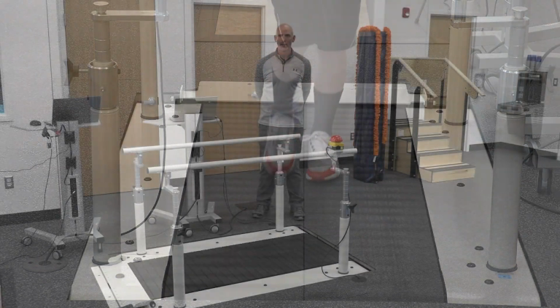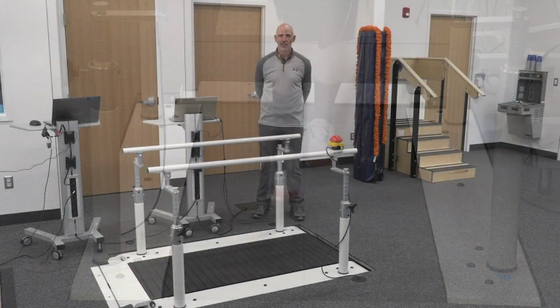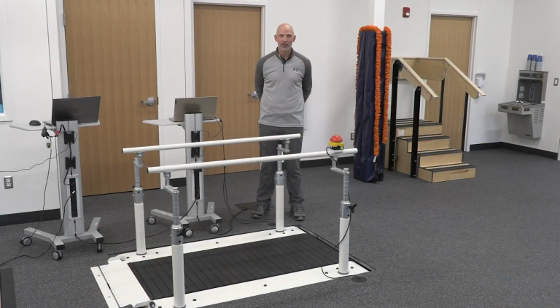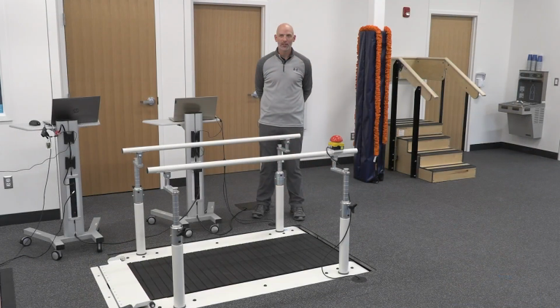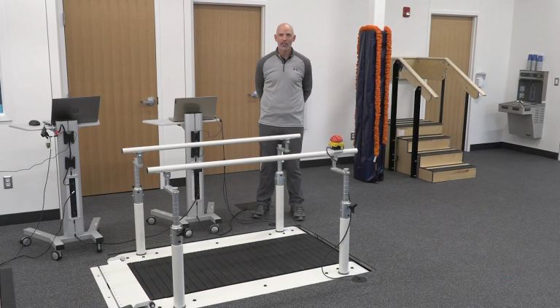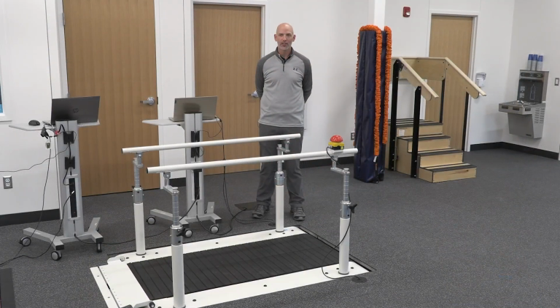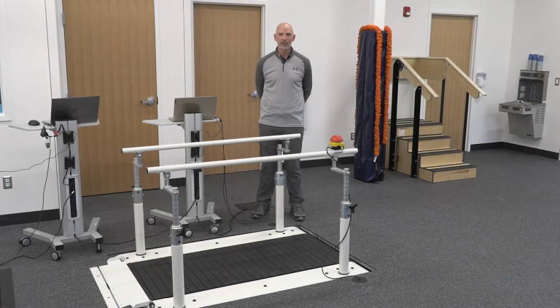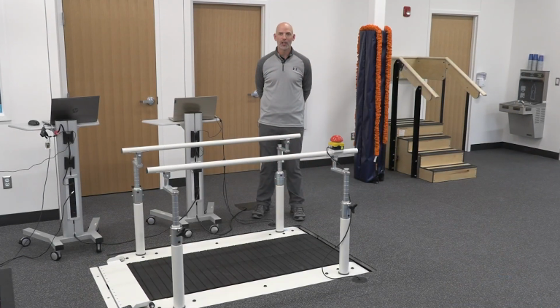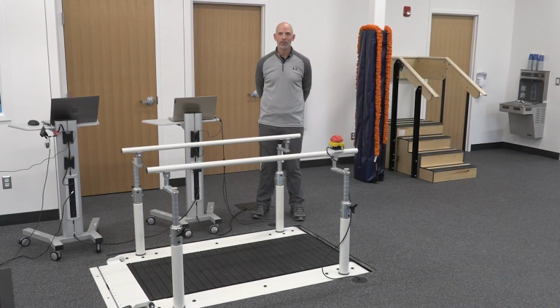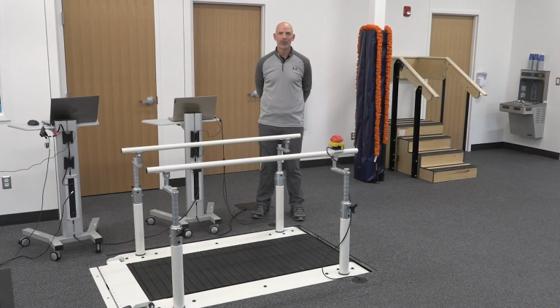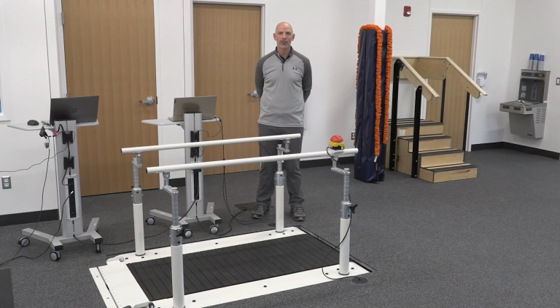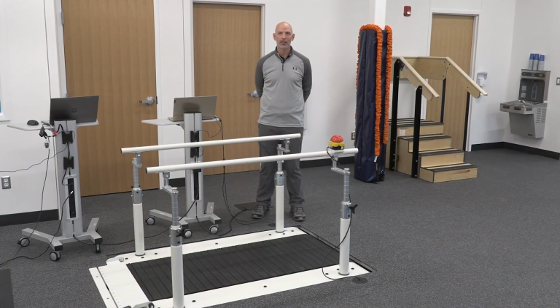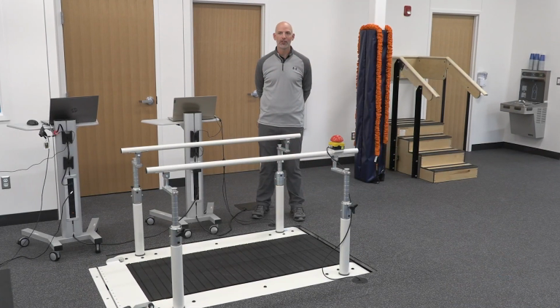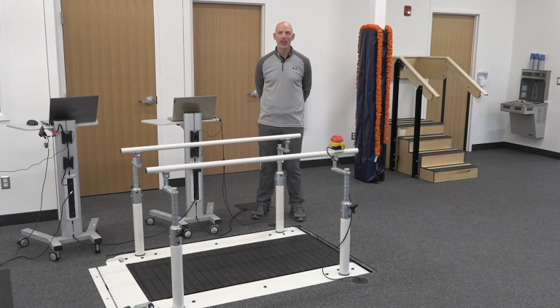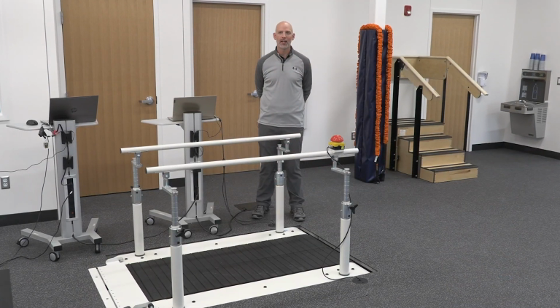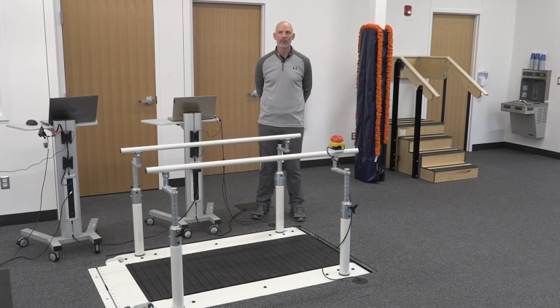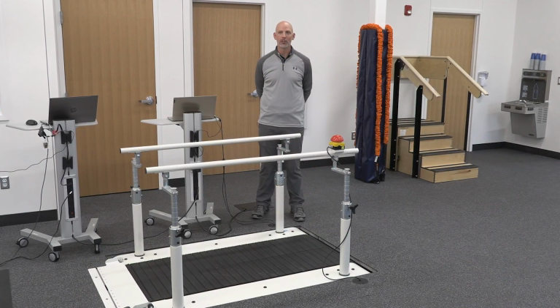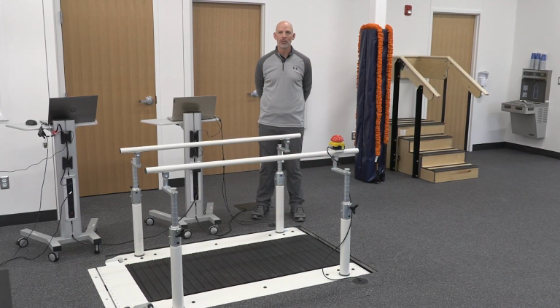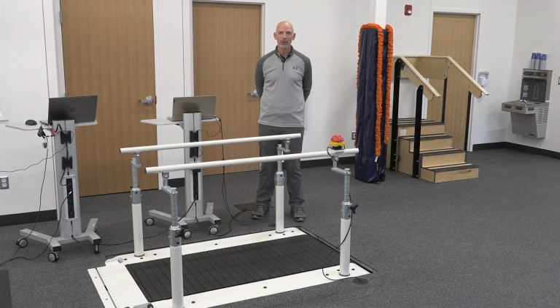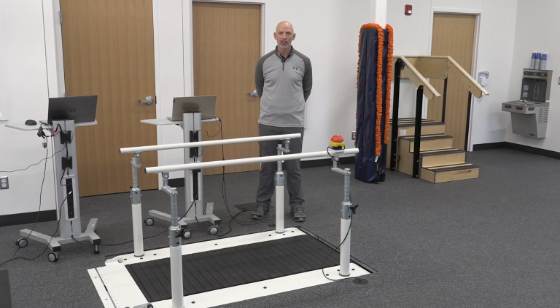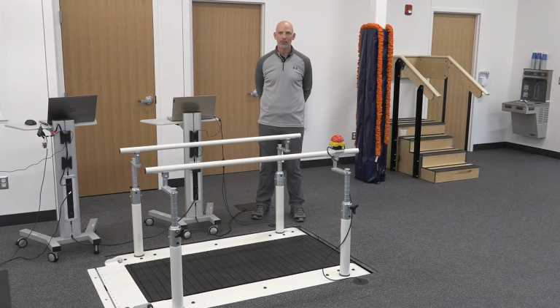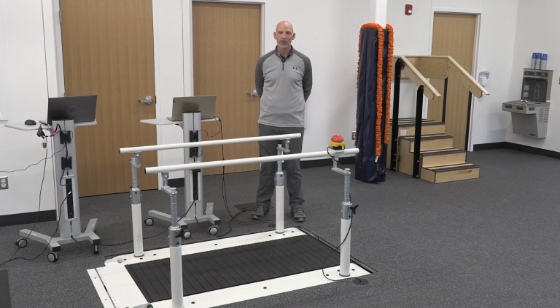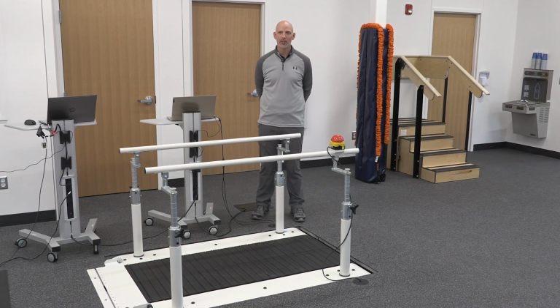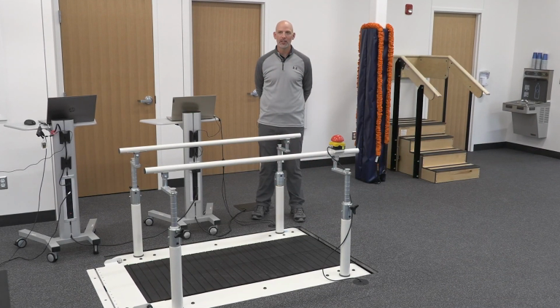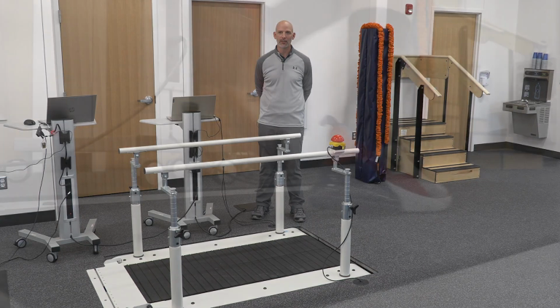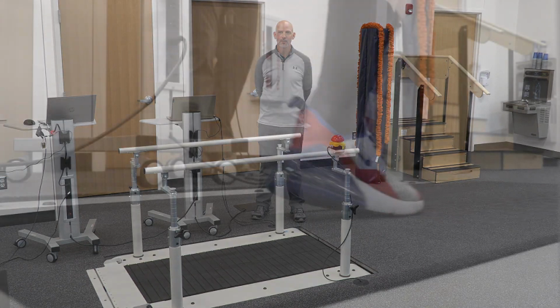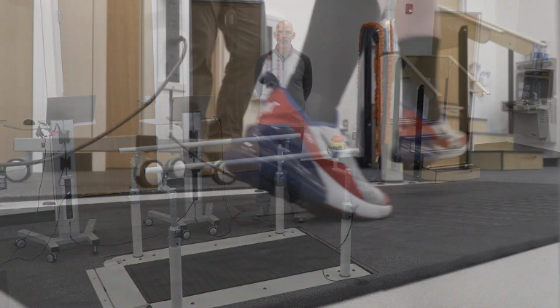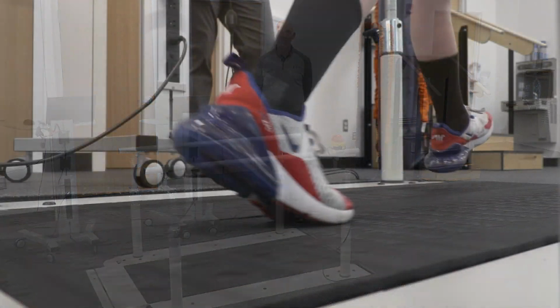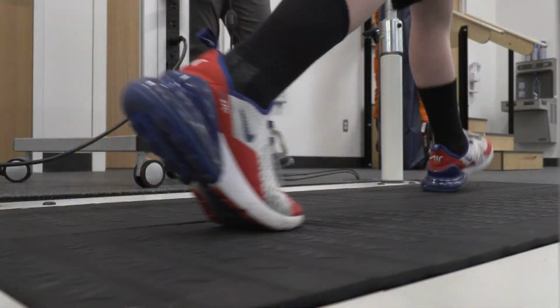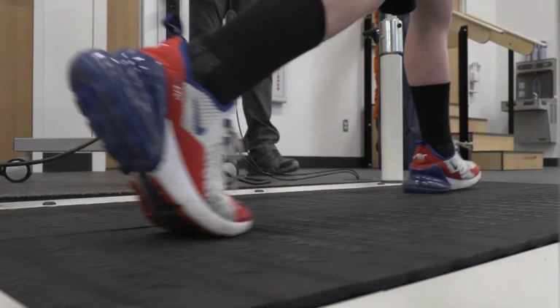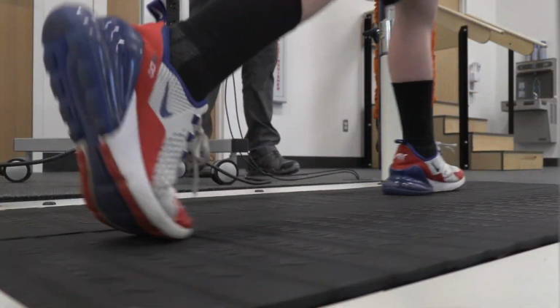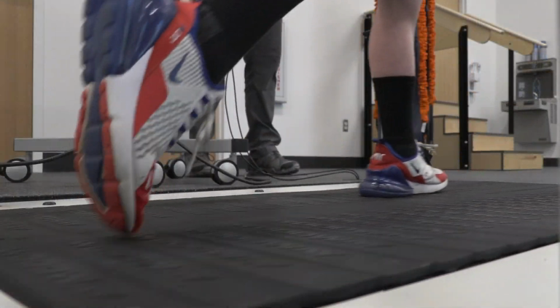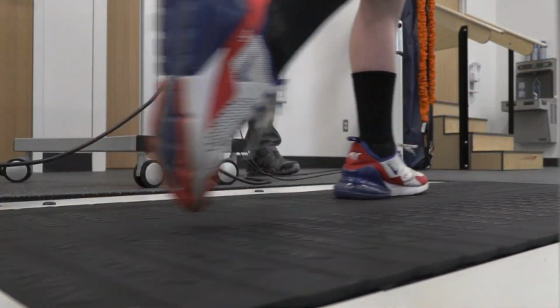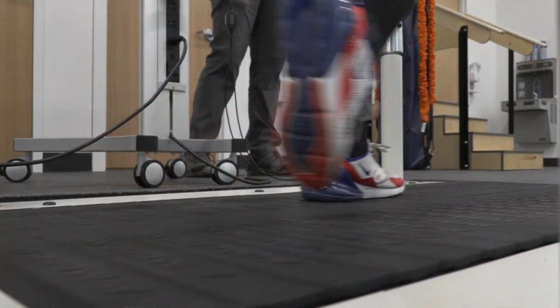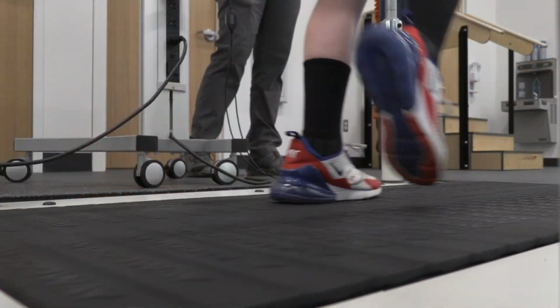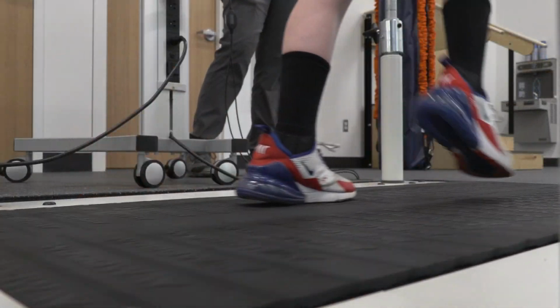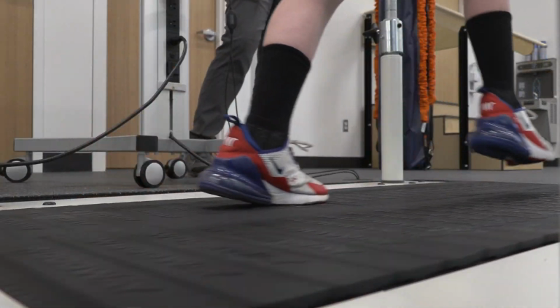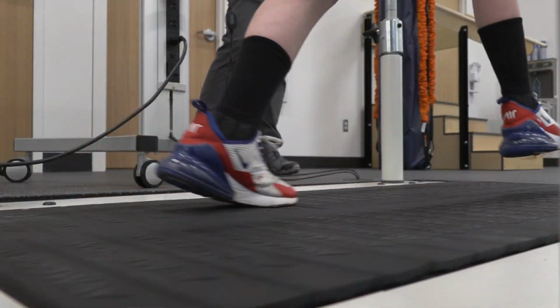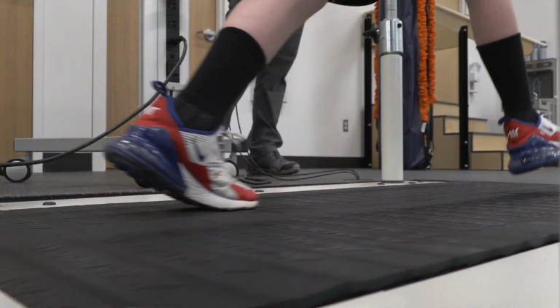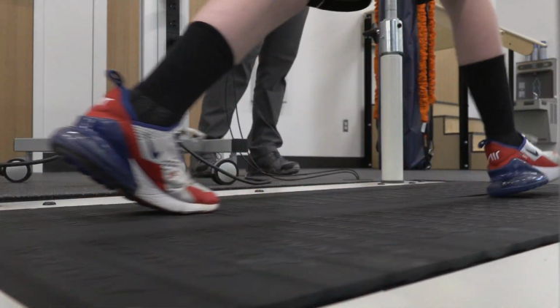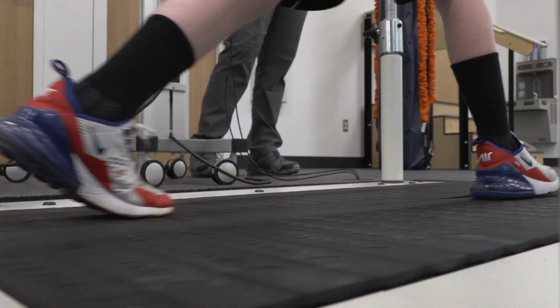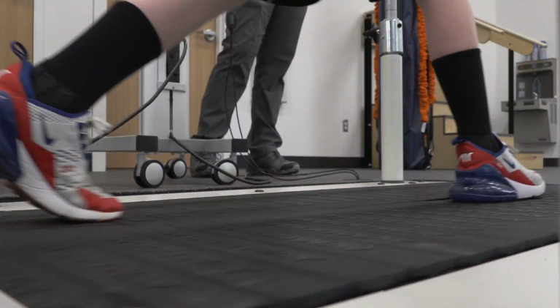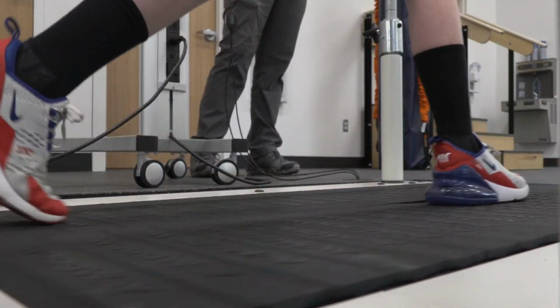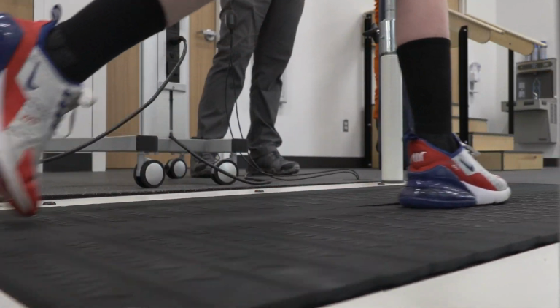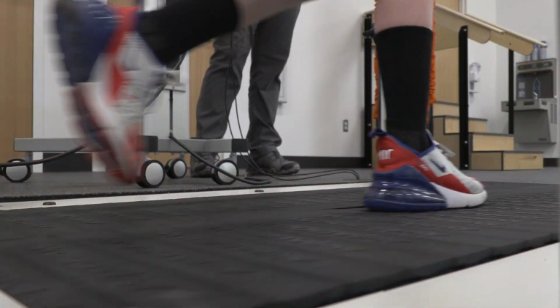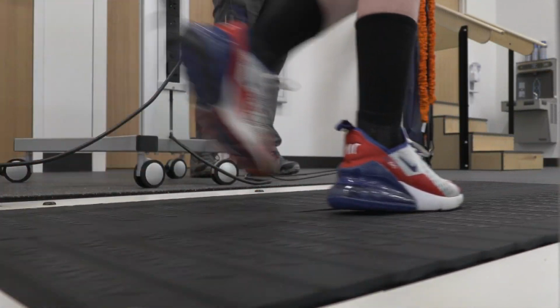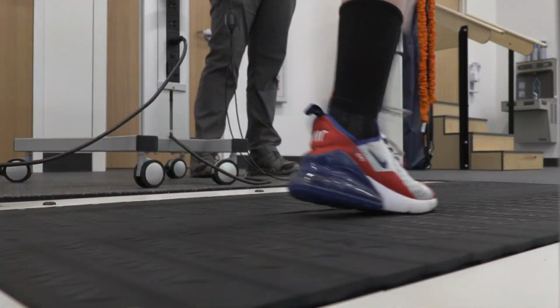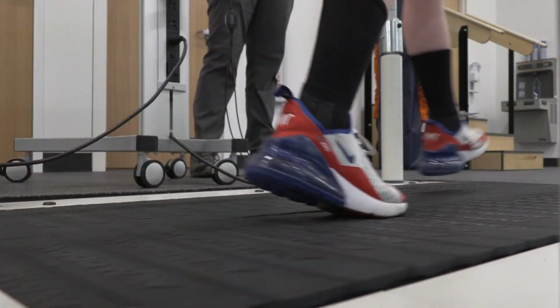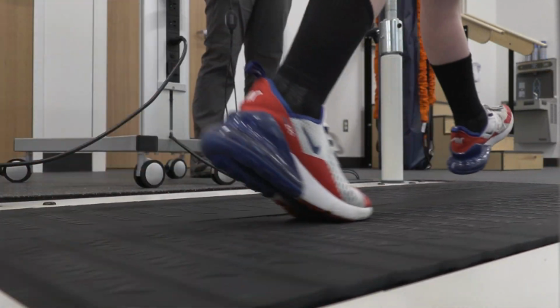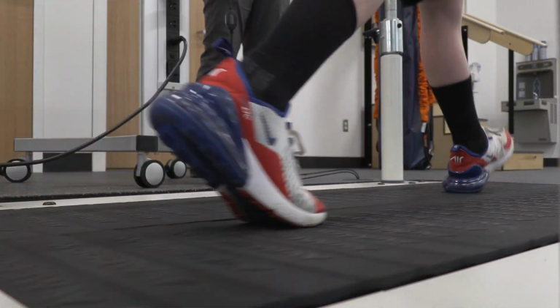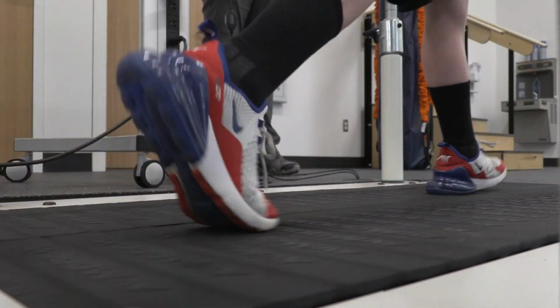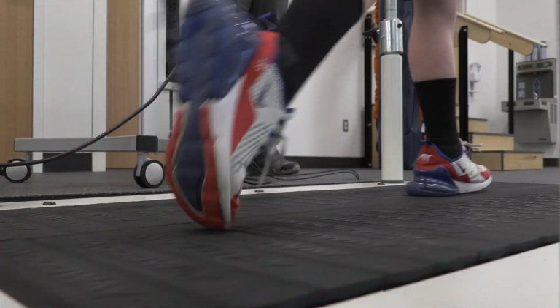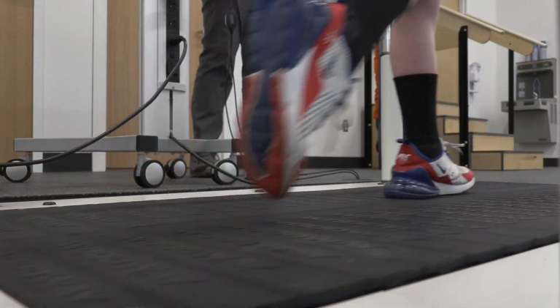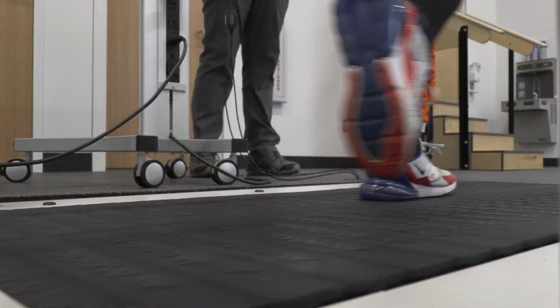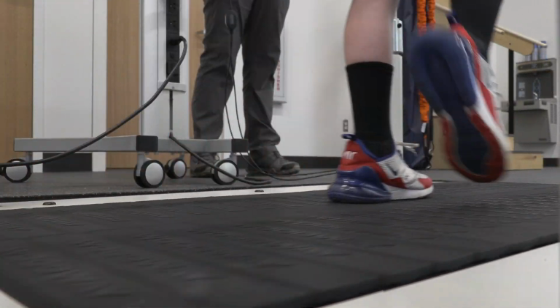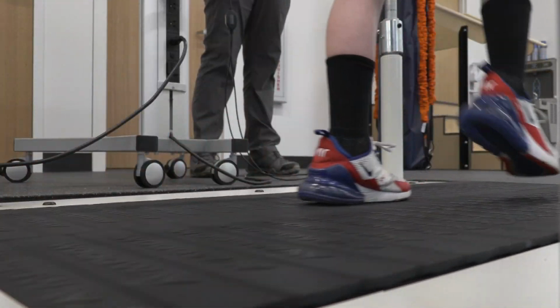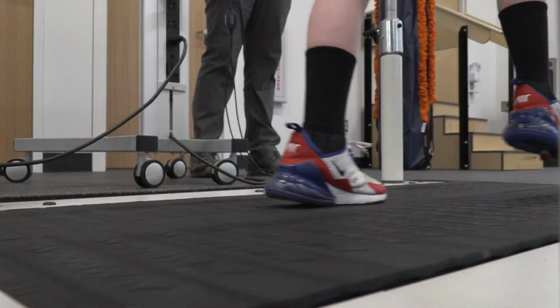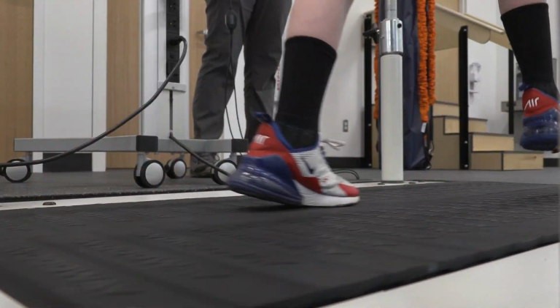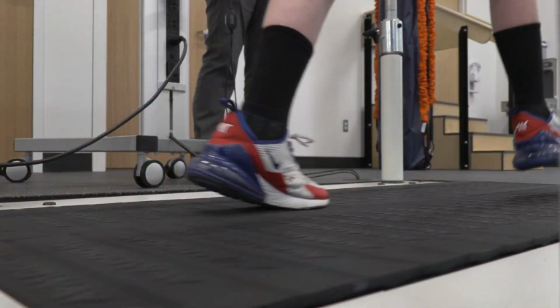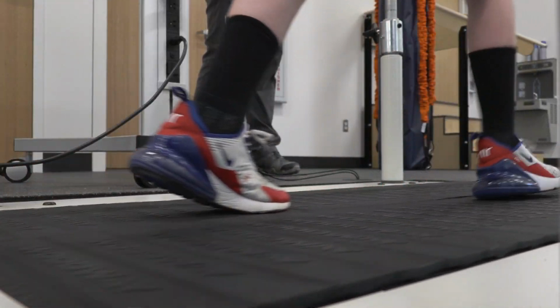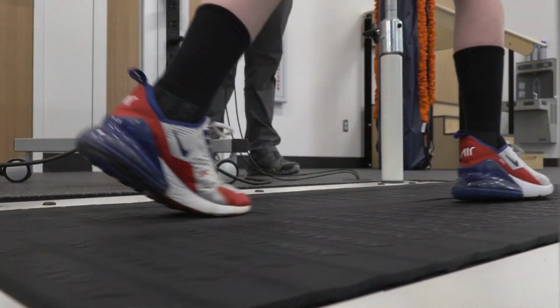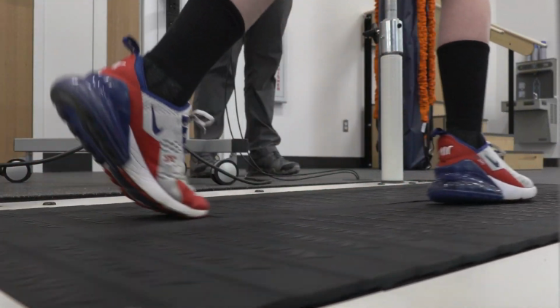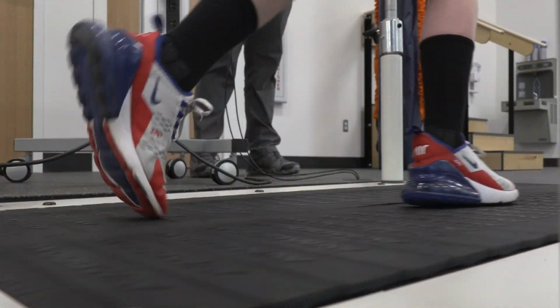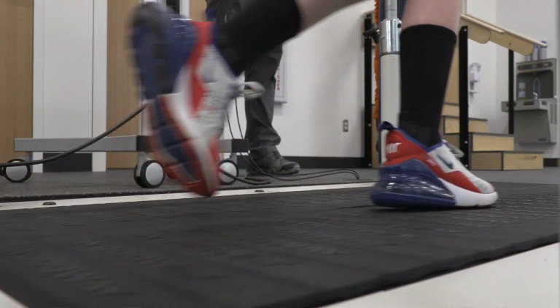This allows you the opportunity to have a new experience, explore movement, and understand more about your limbs and how you move.